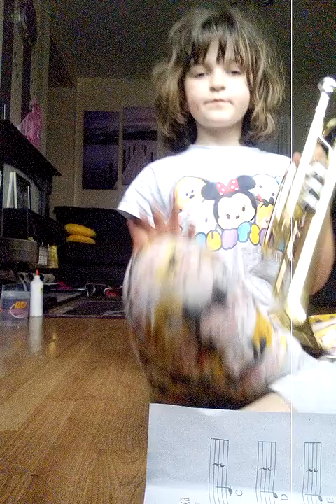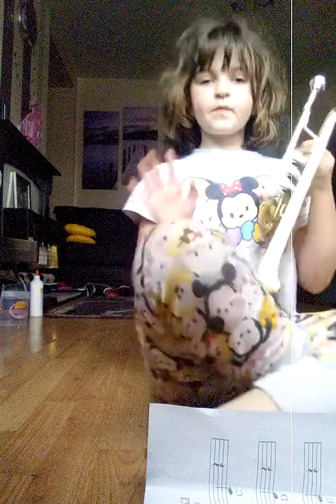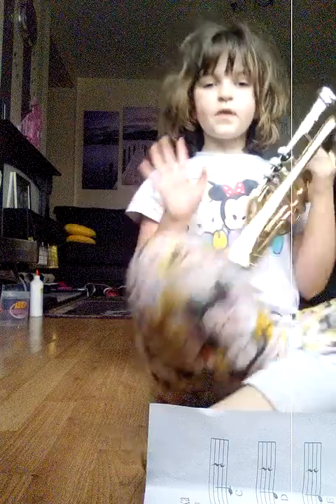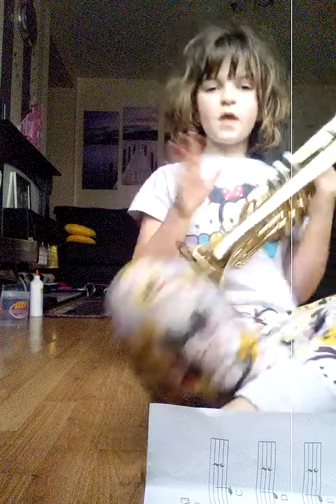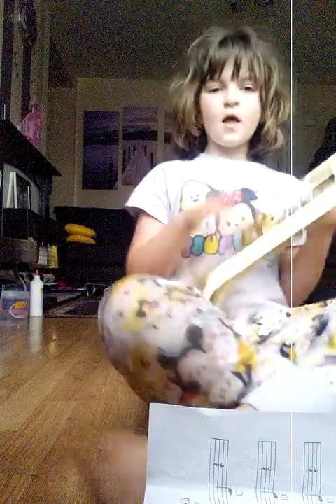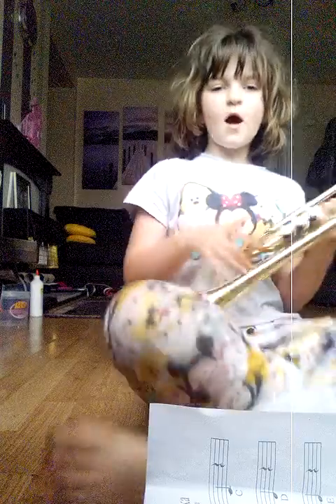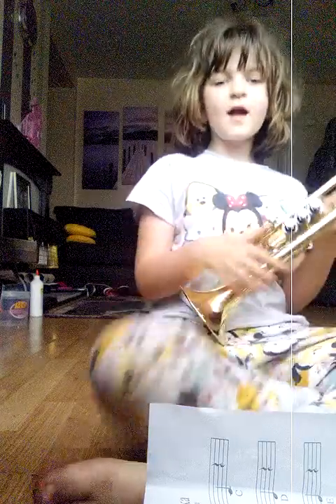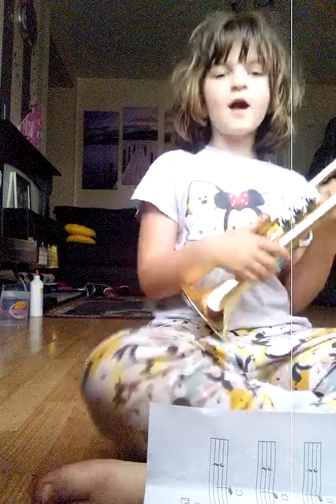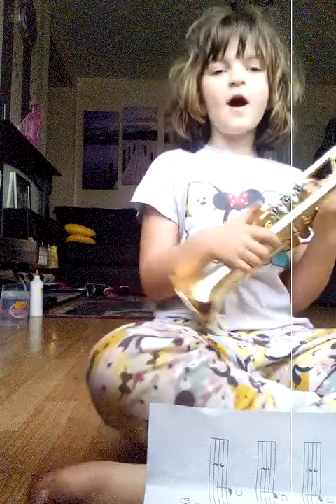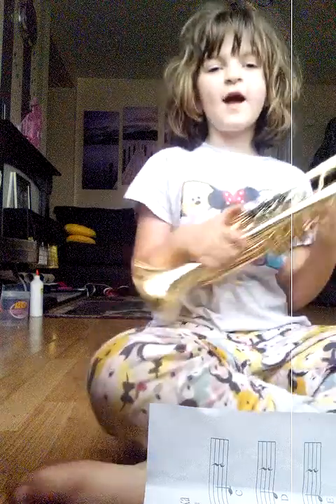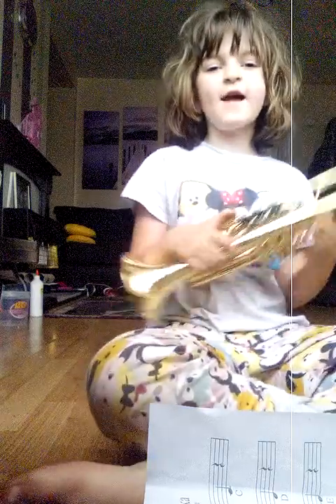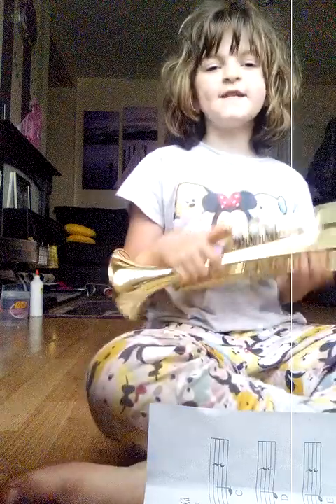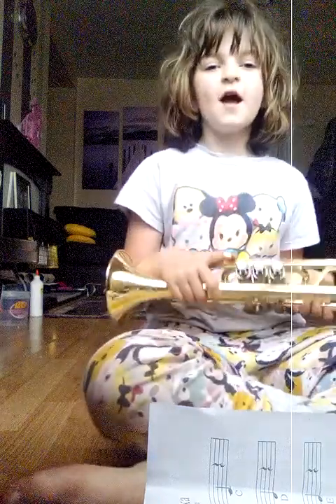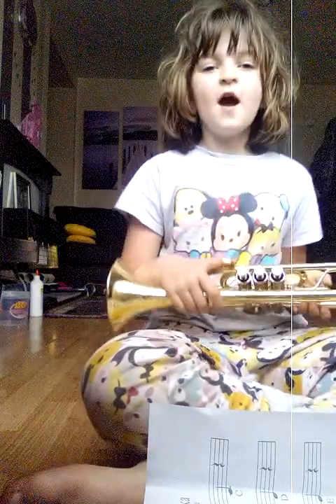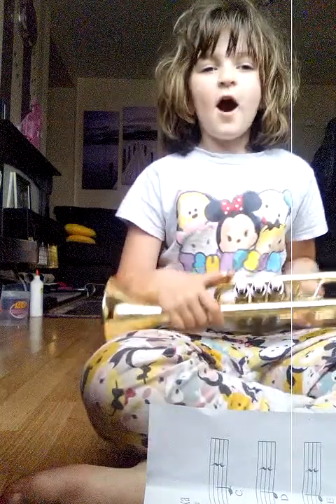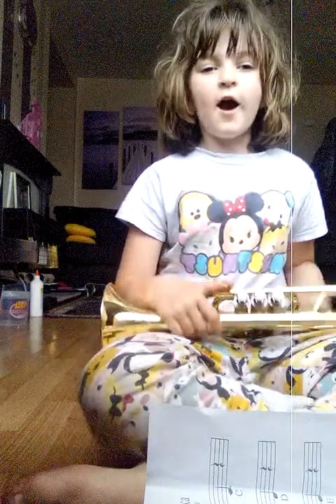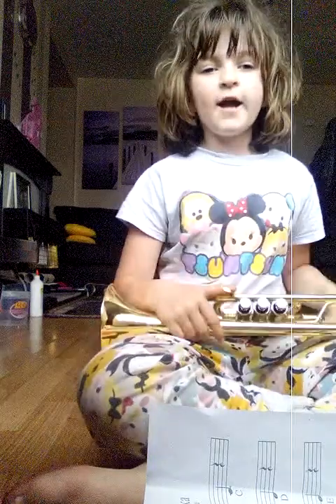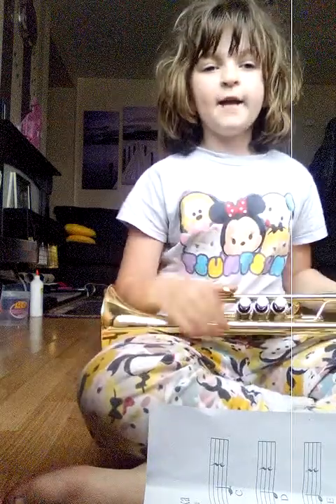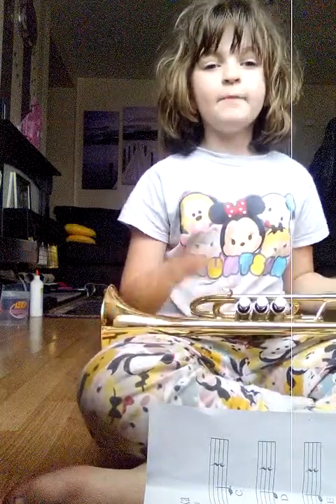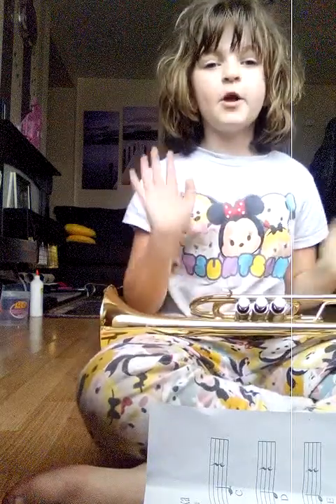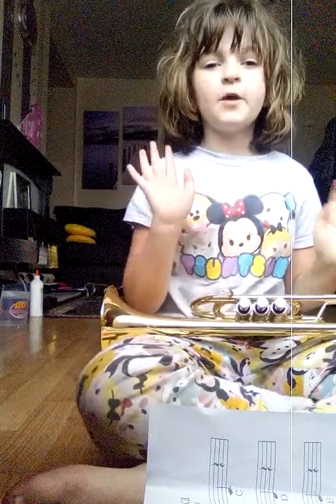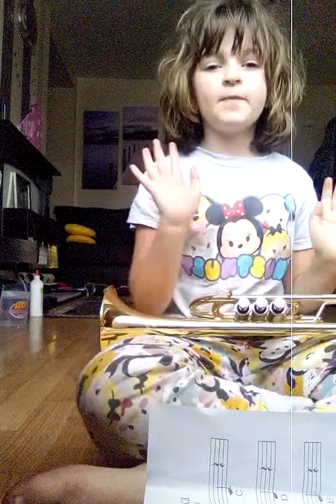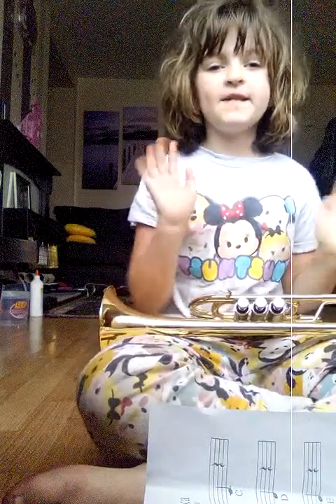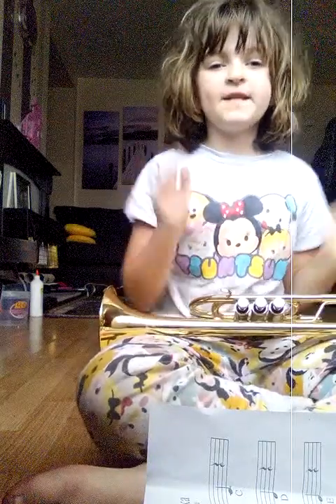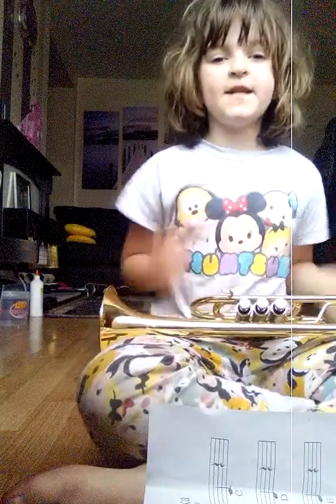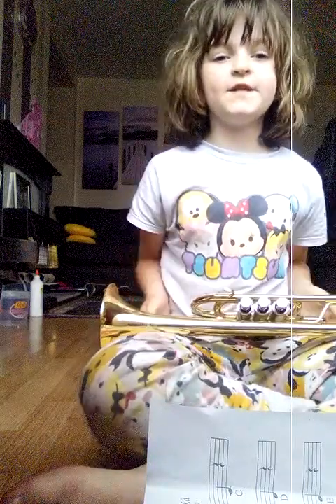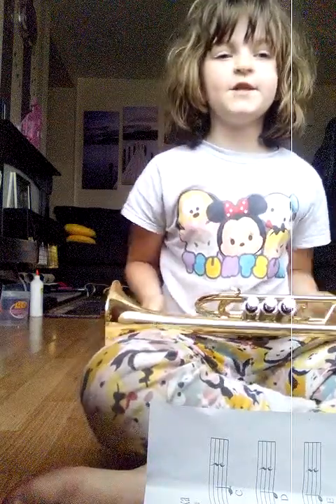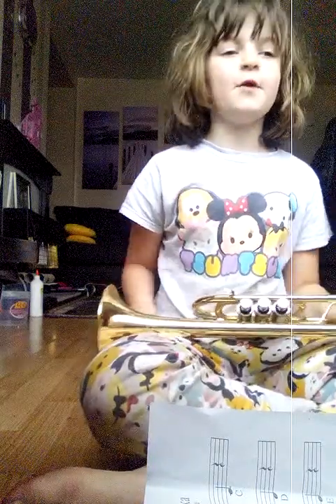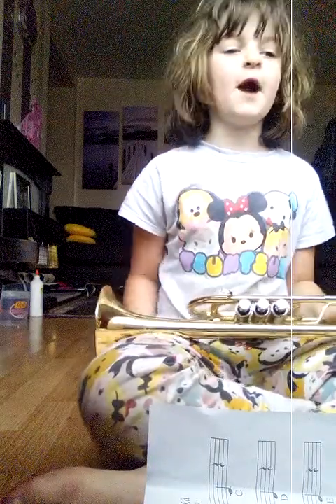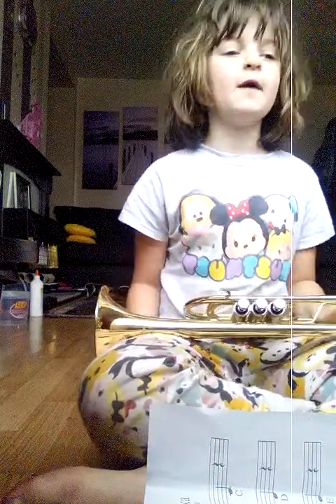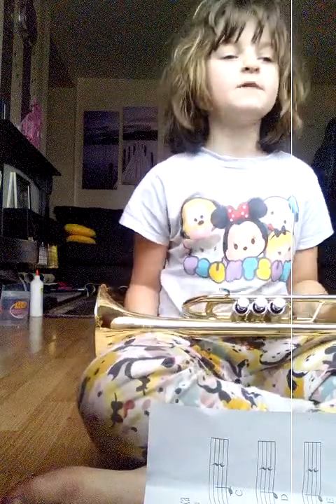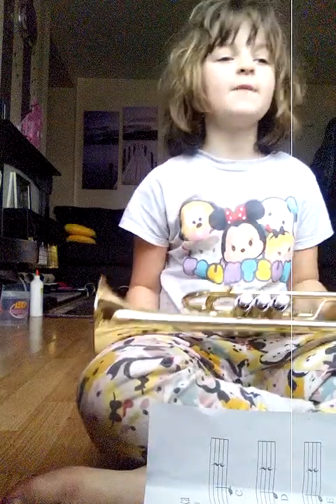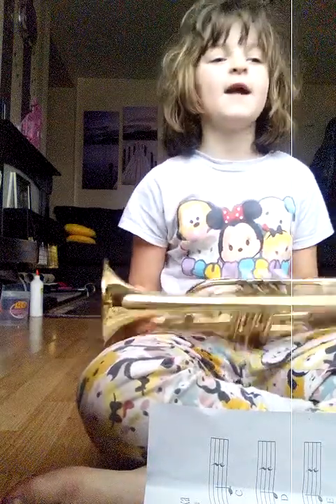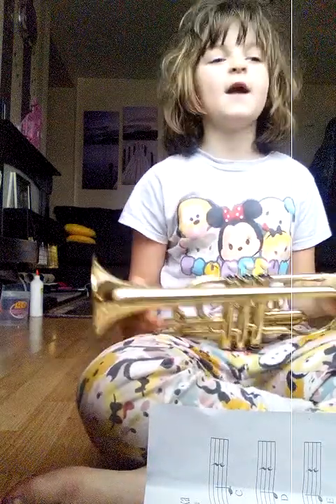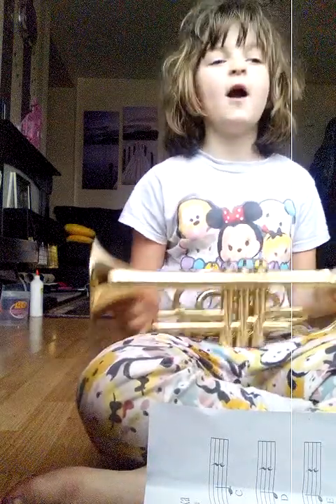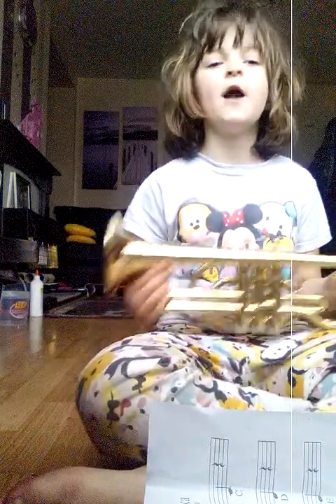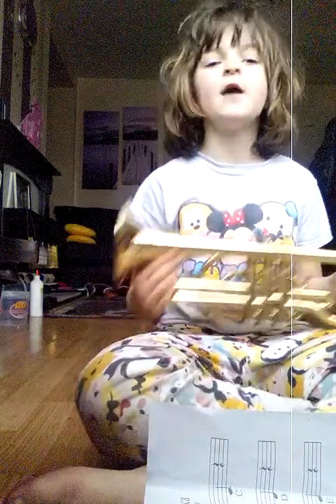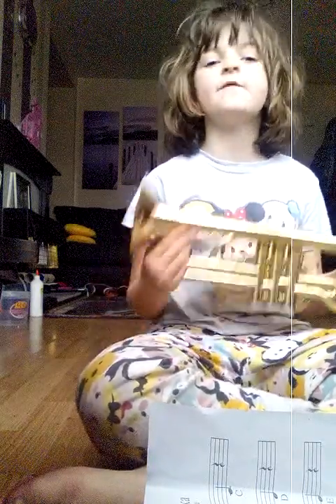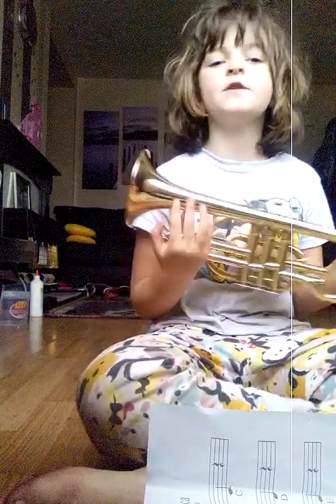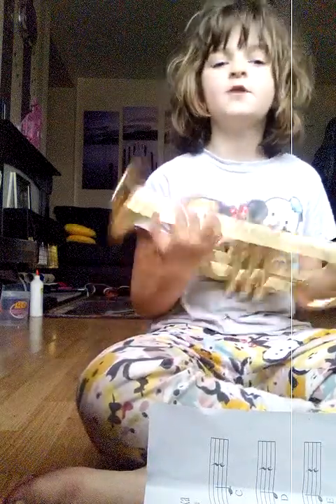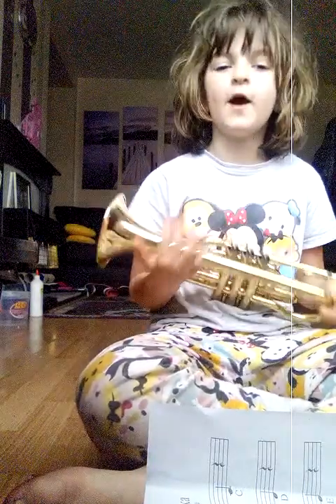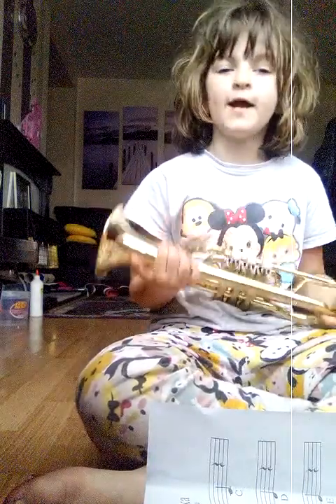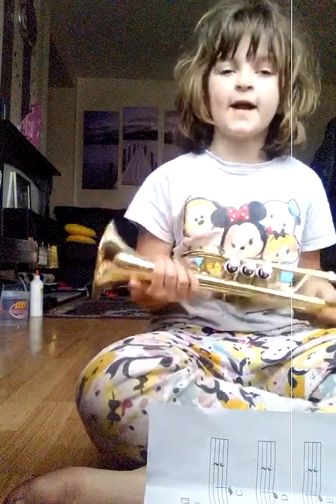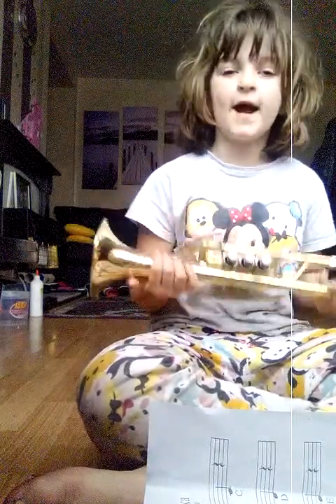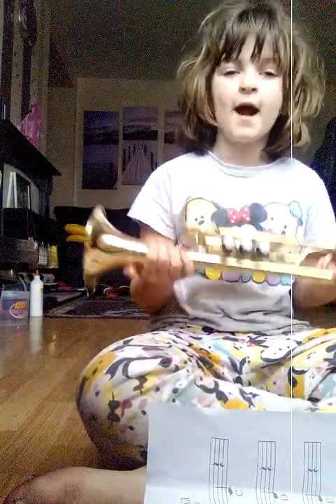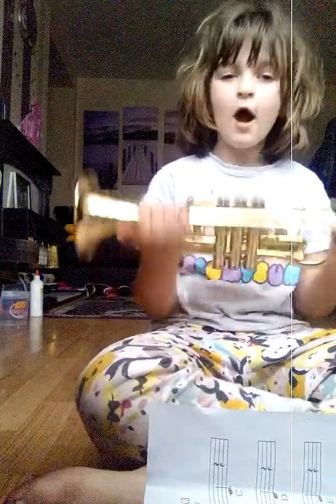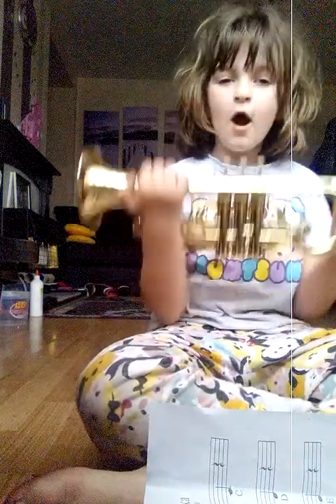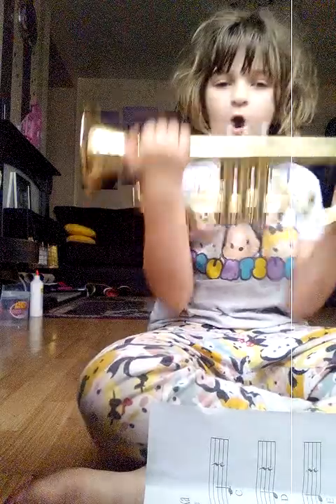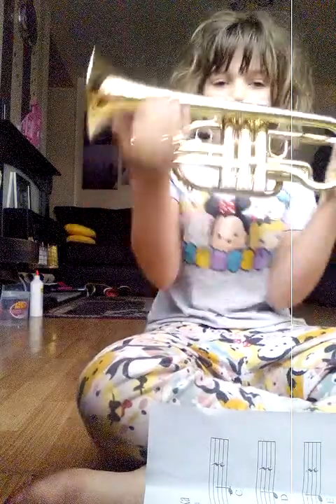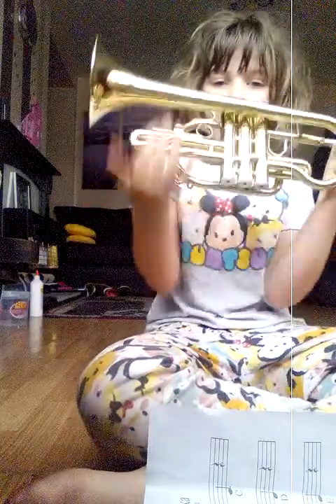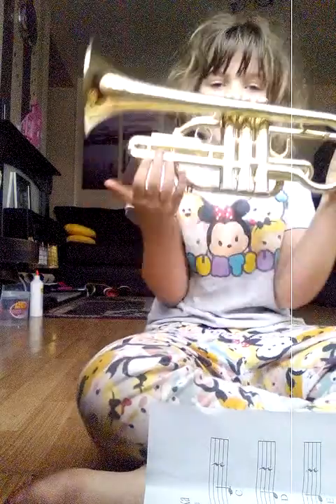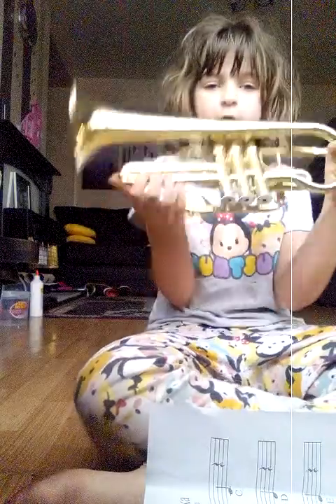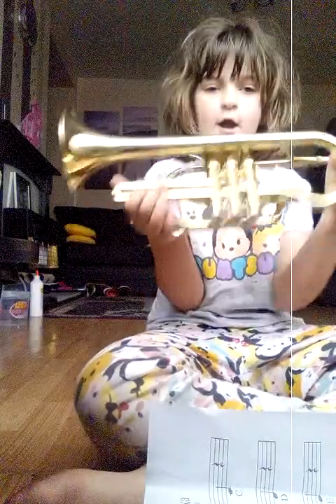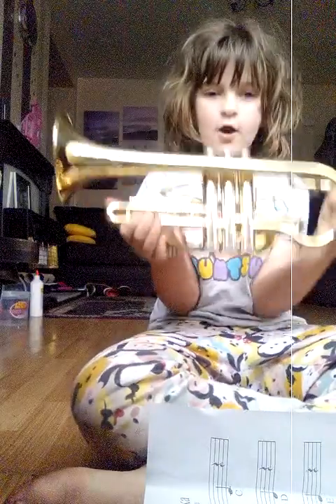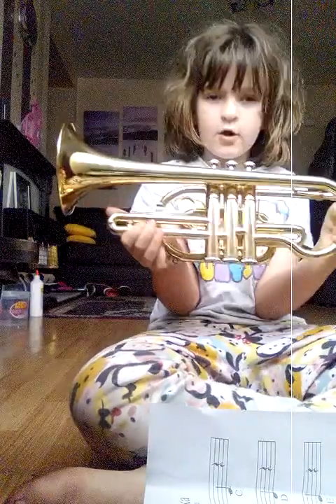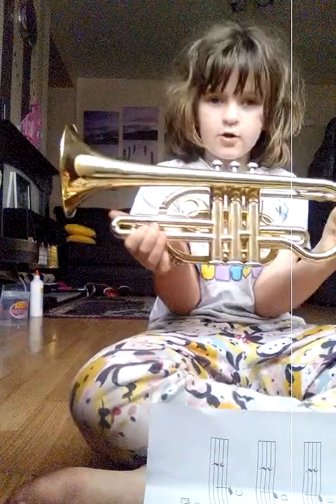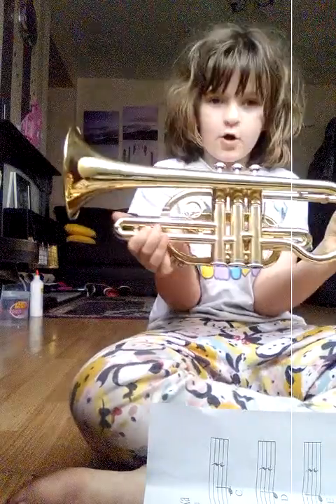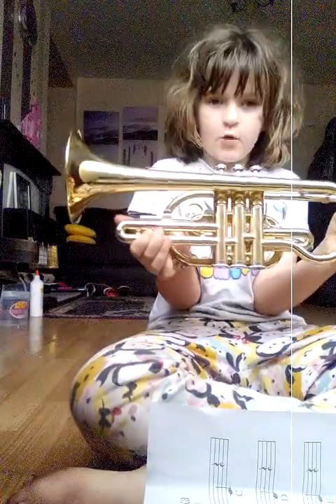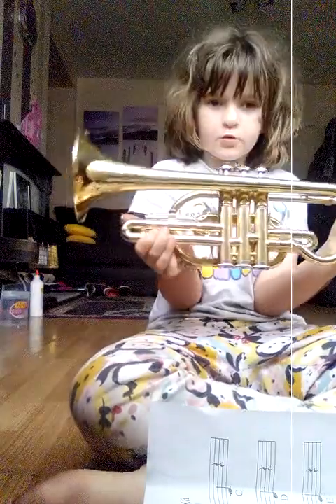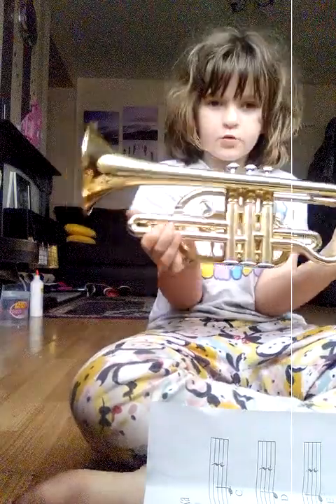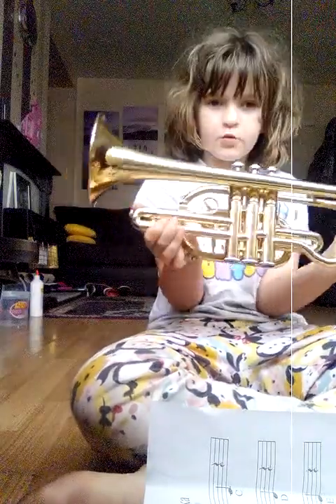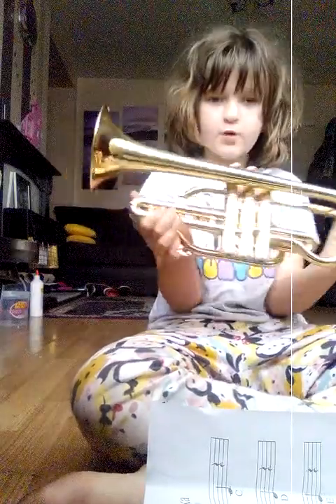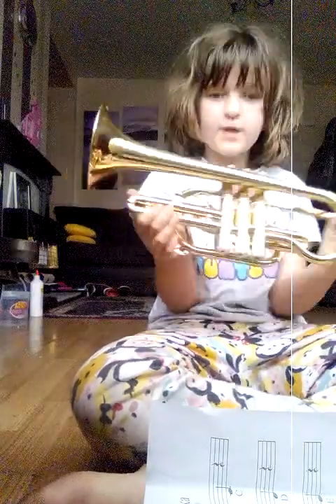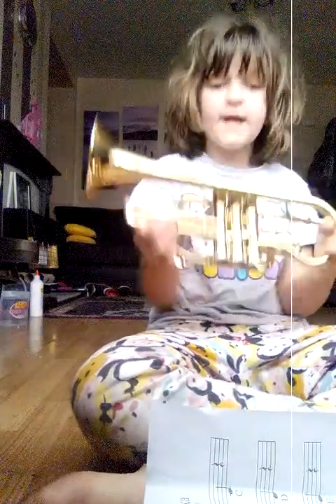Hi guys, I am going to be teaching you how to play. I am Tyler, I am a gold cornet.